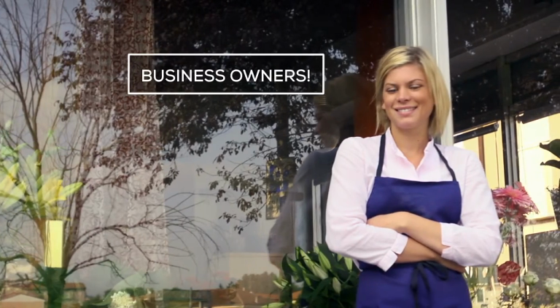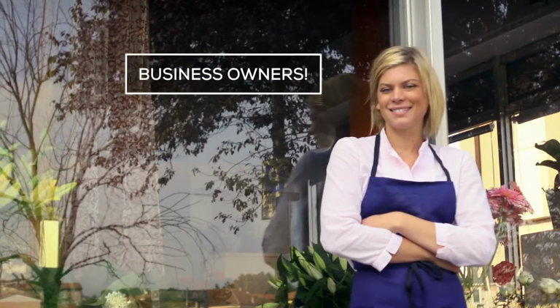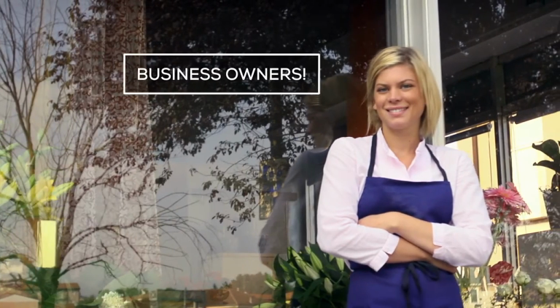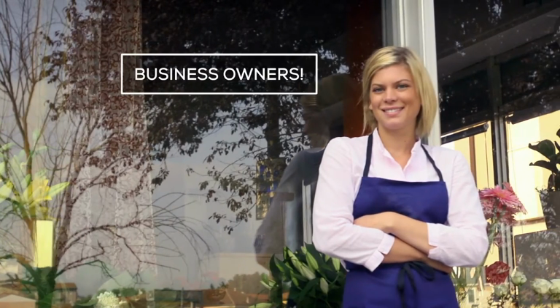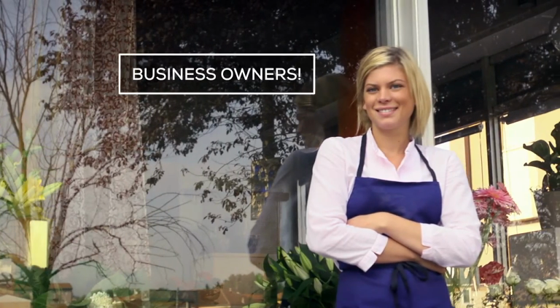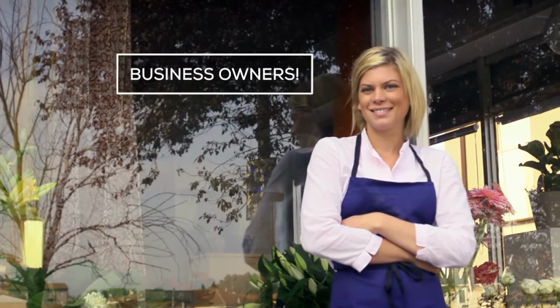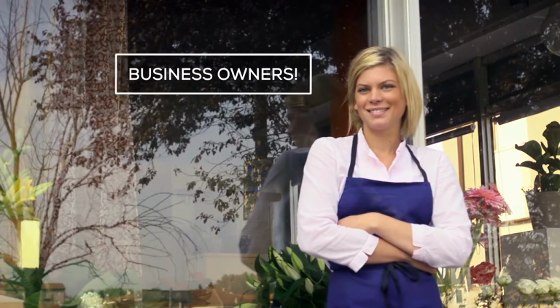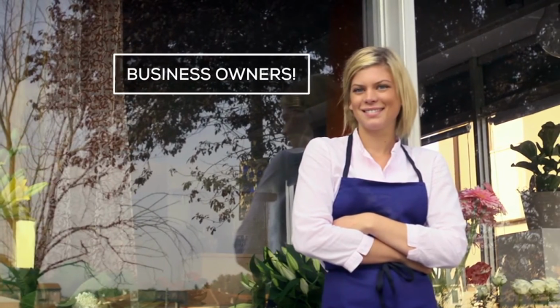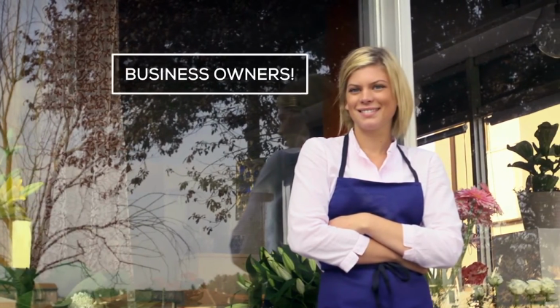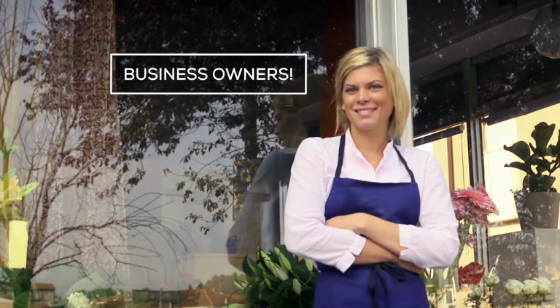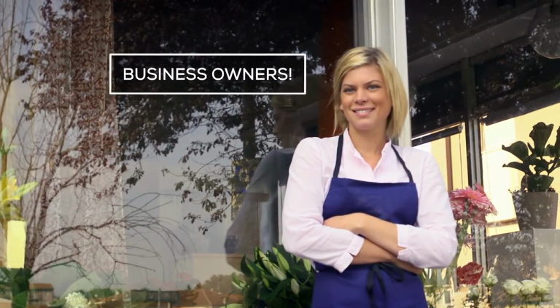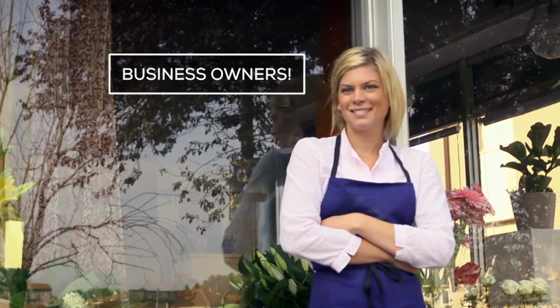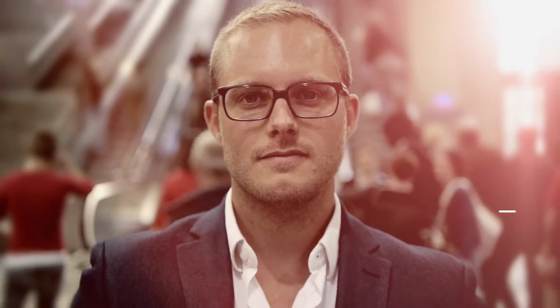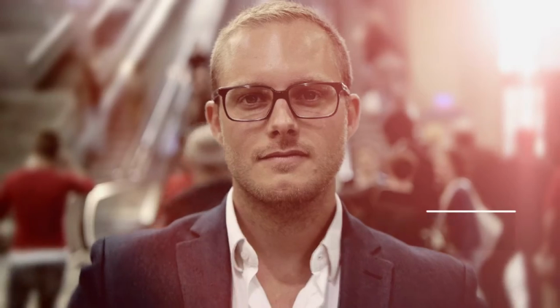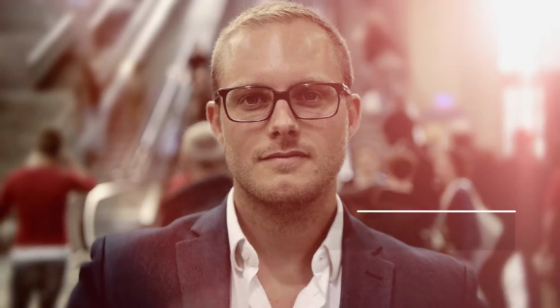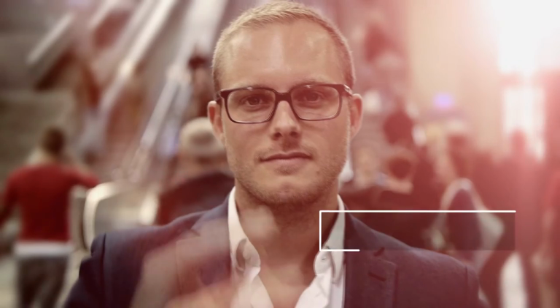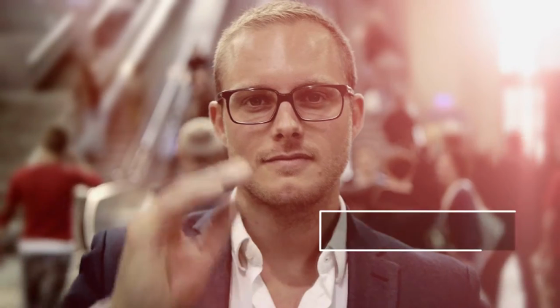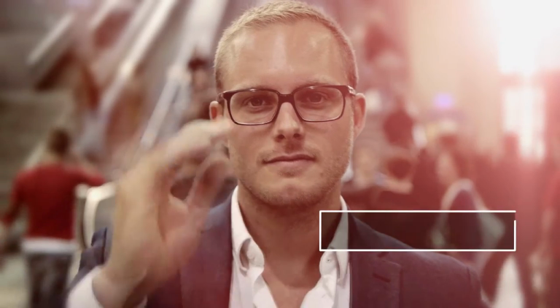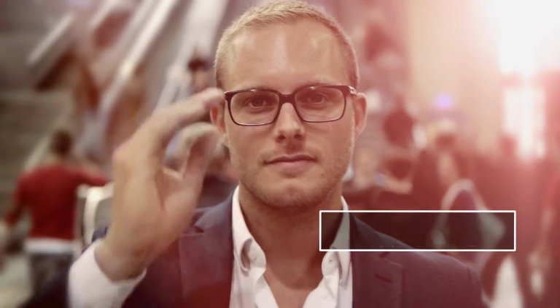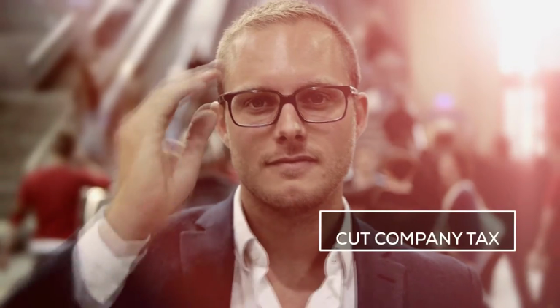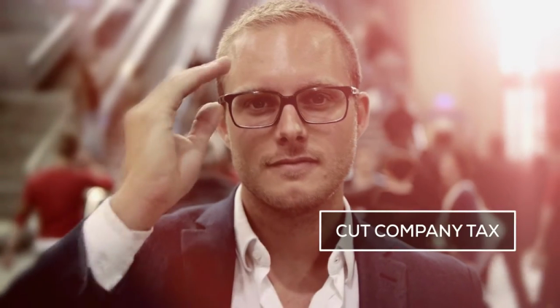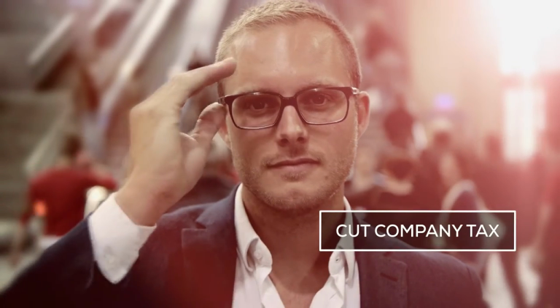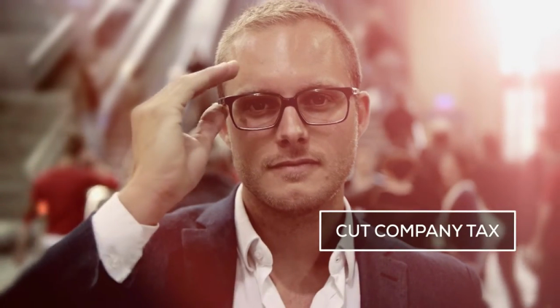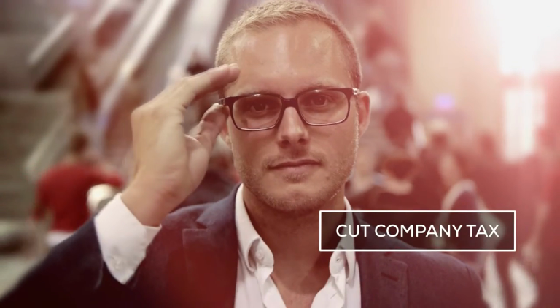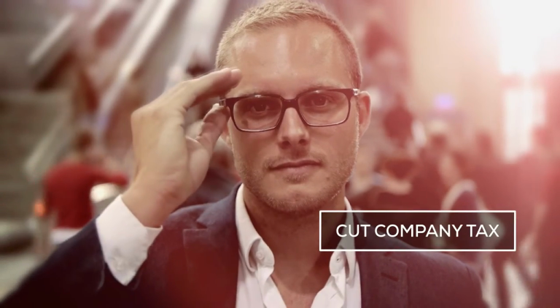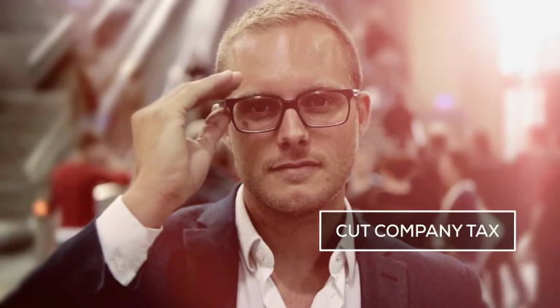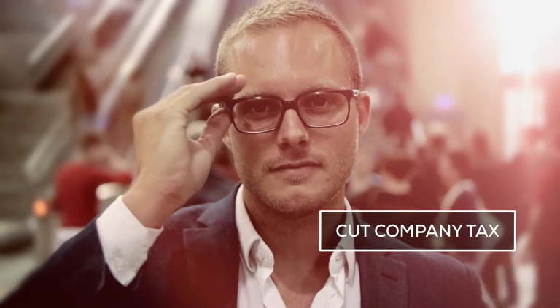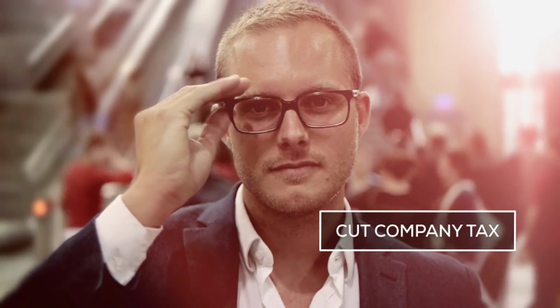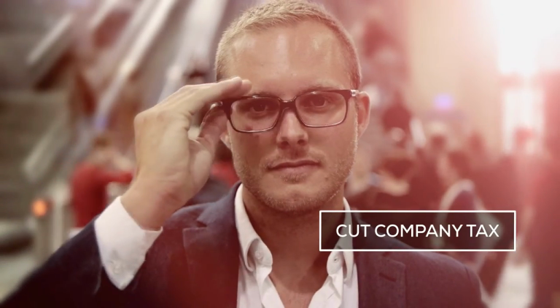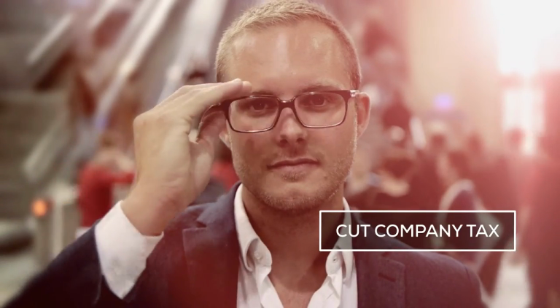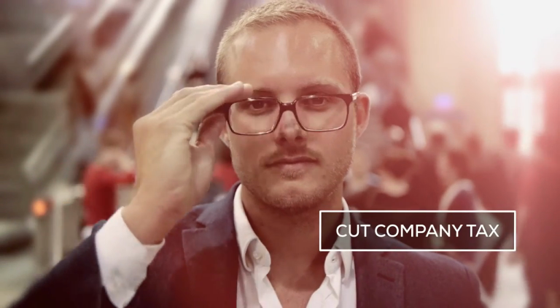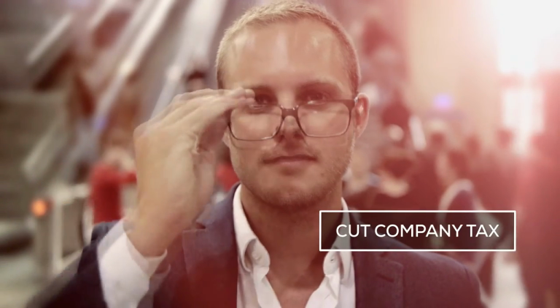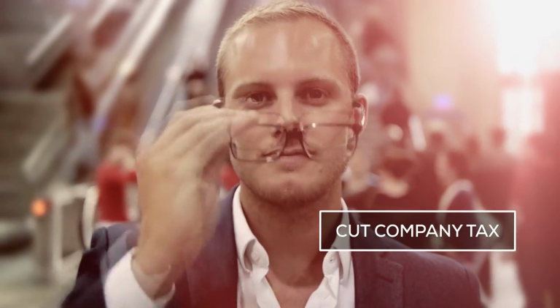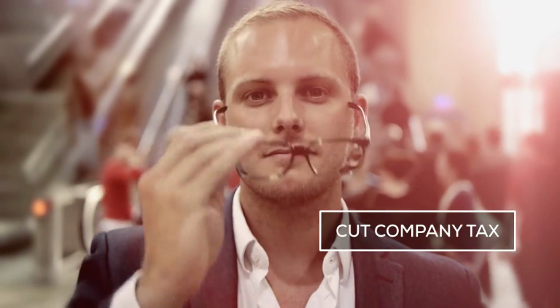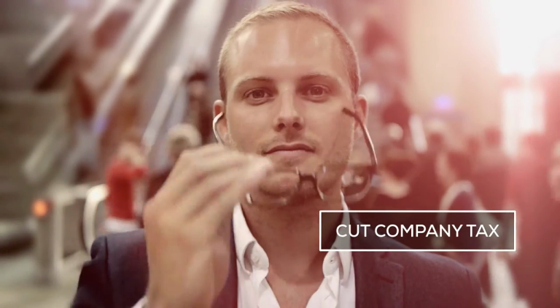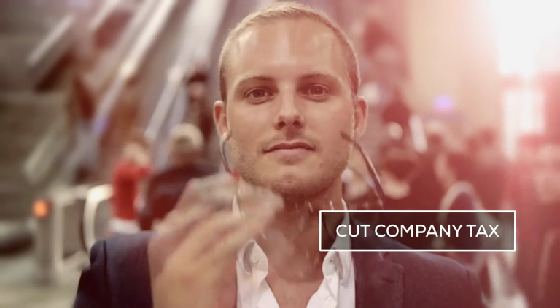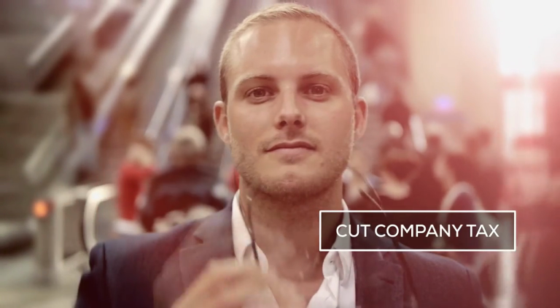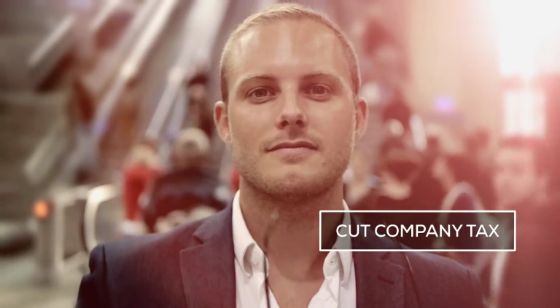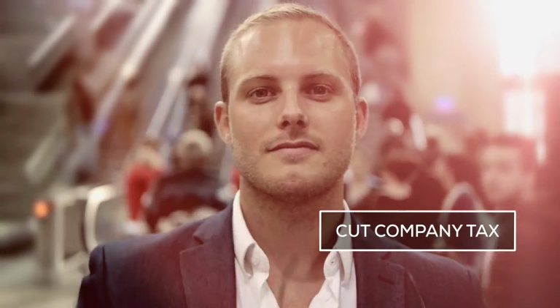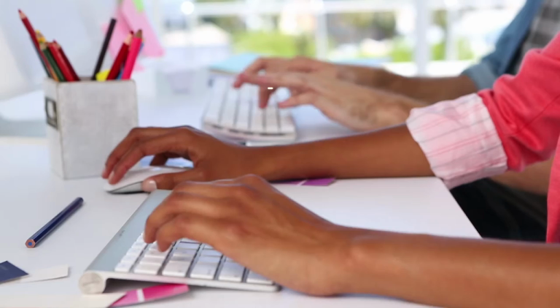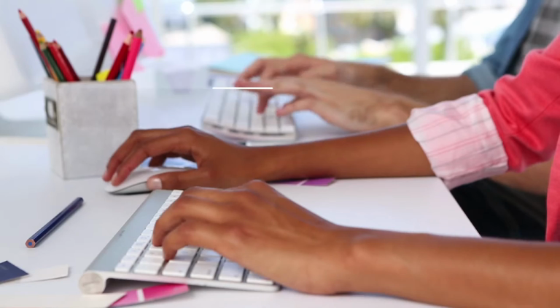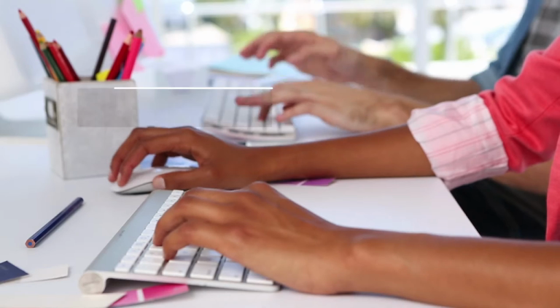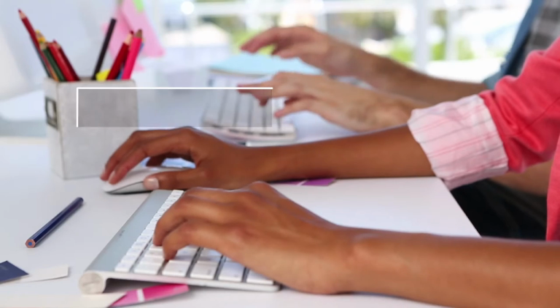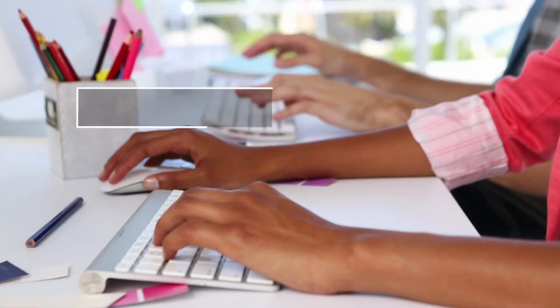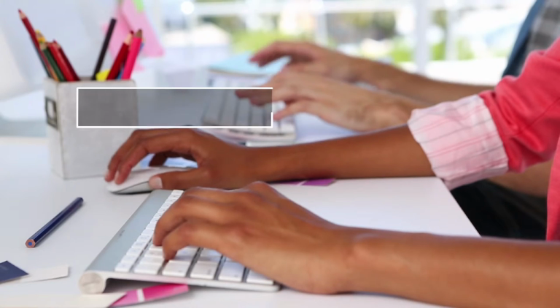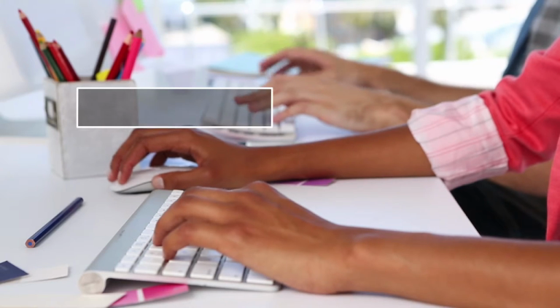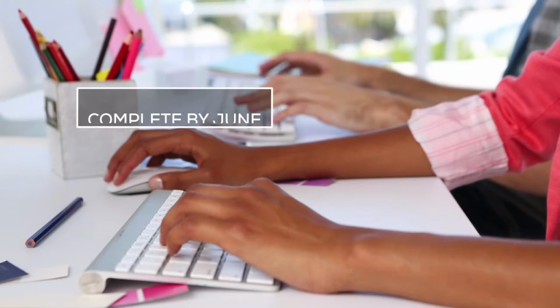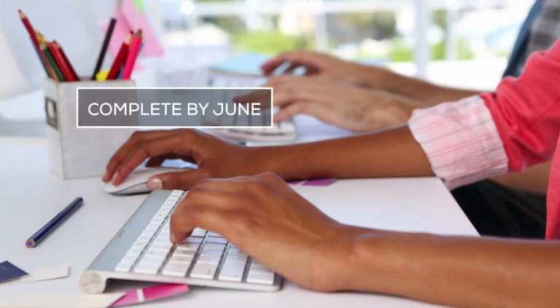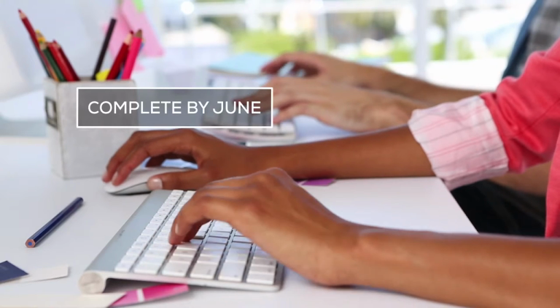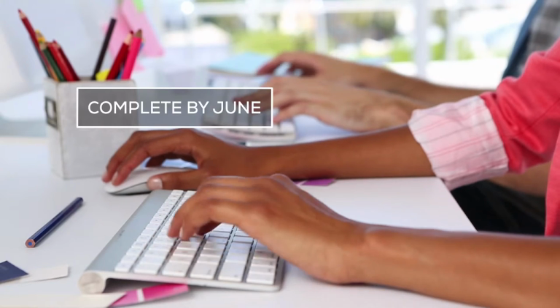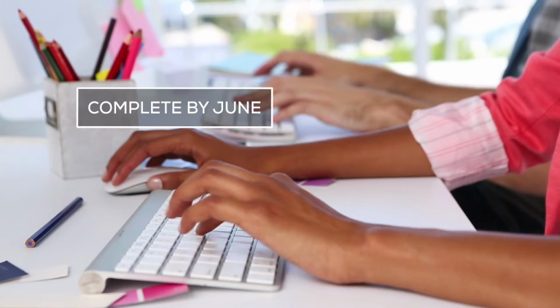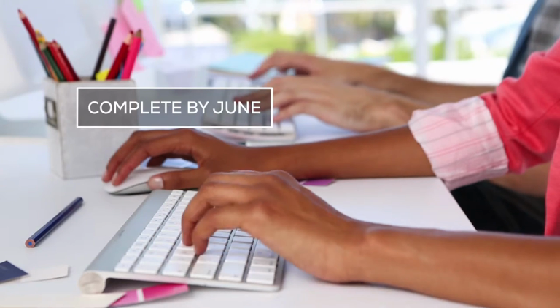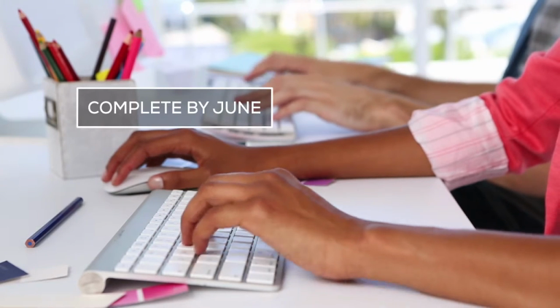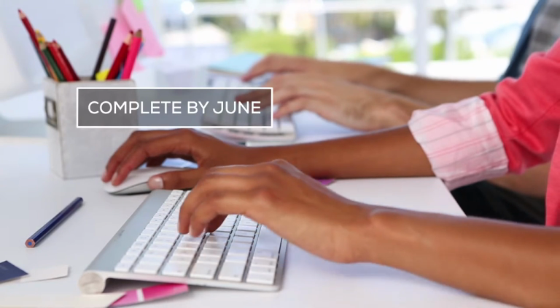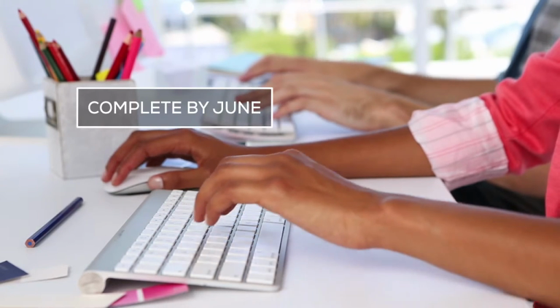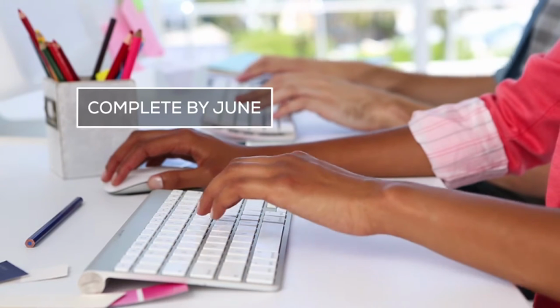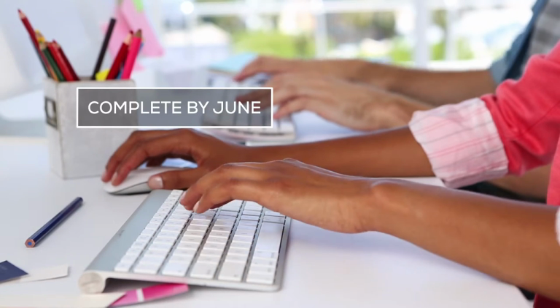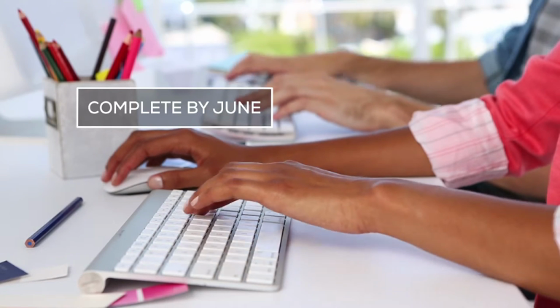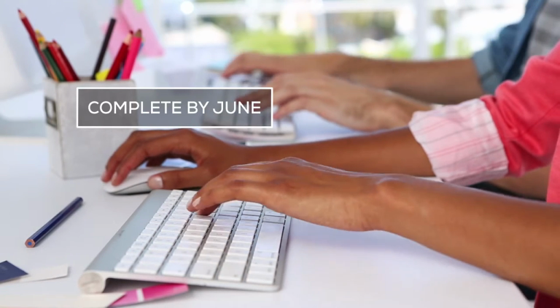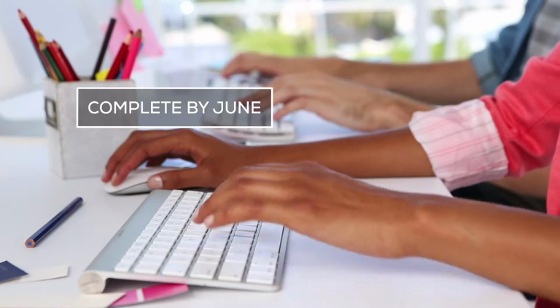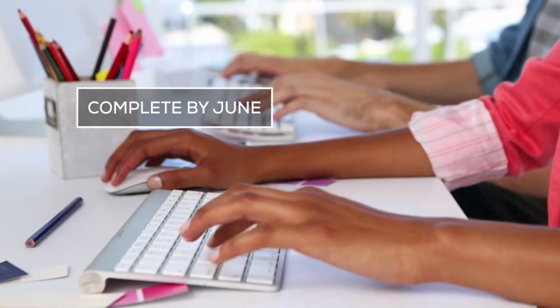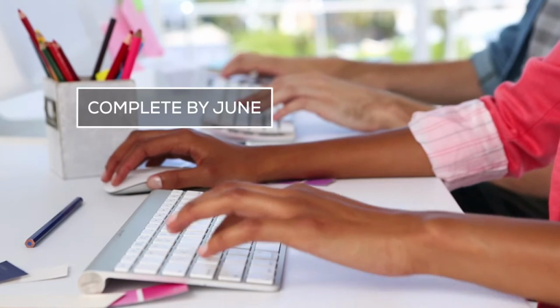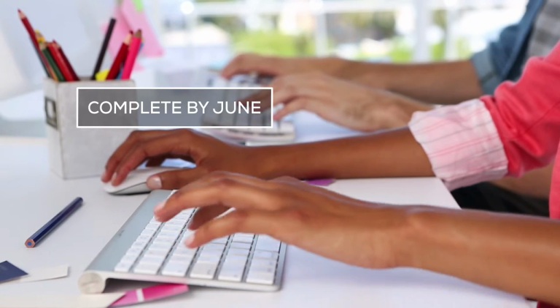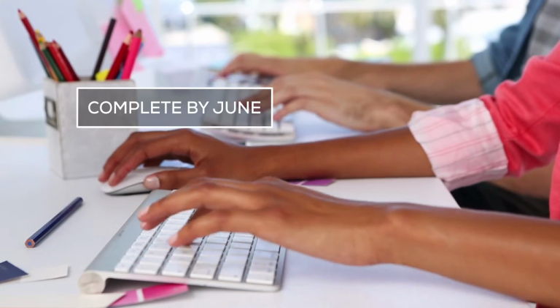Business owners, now there's a smarter way to cut your company tax. But you must act now to complete the deal by June.